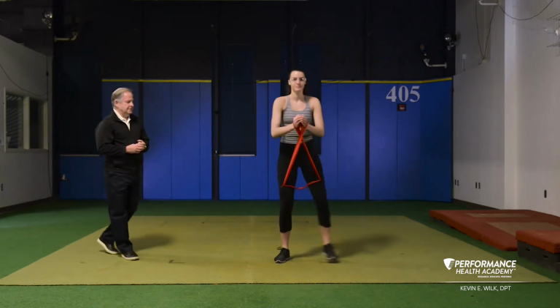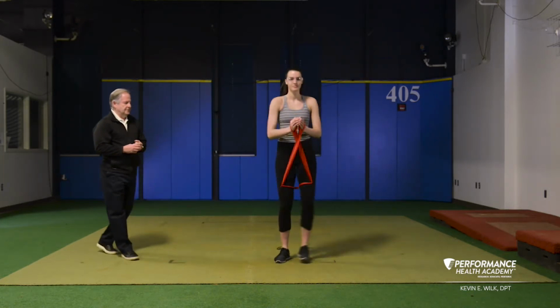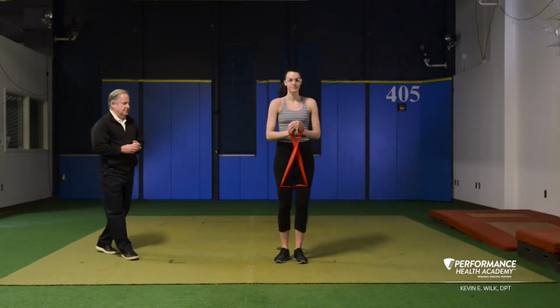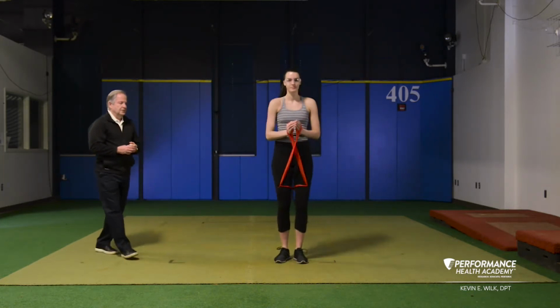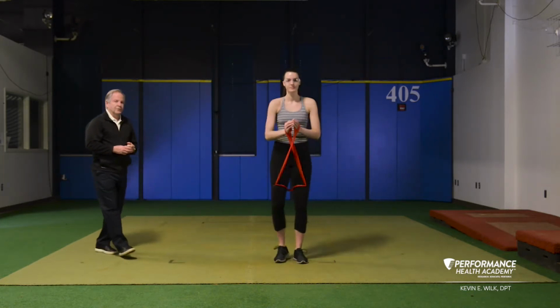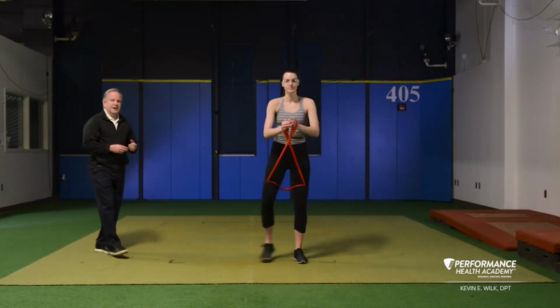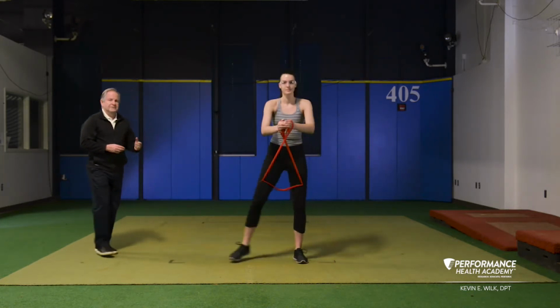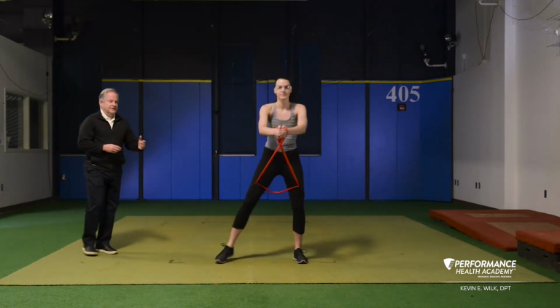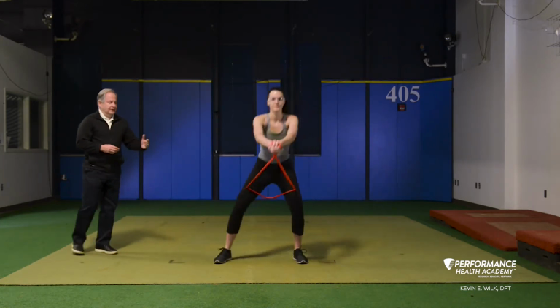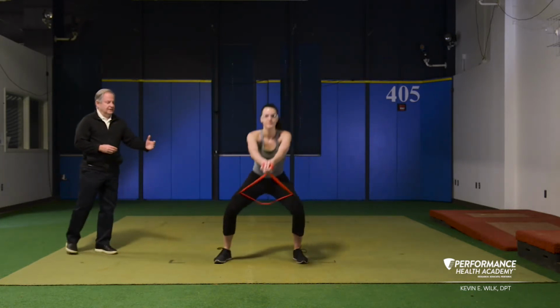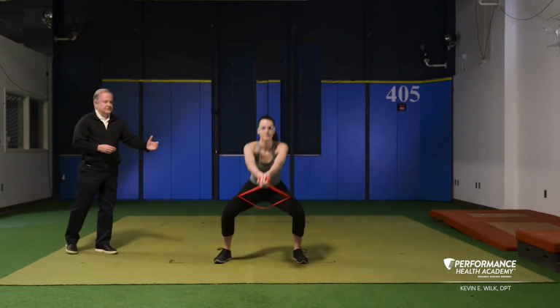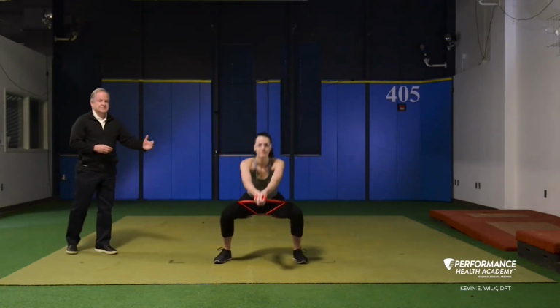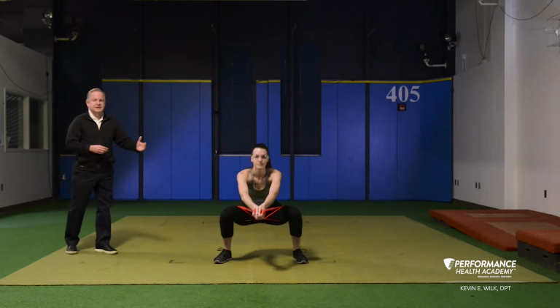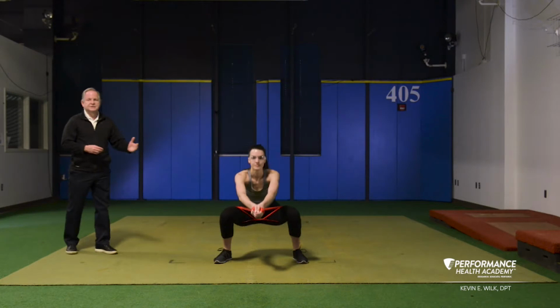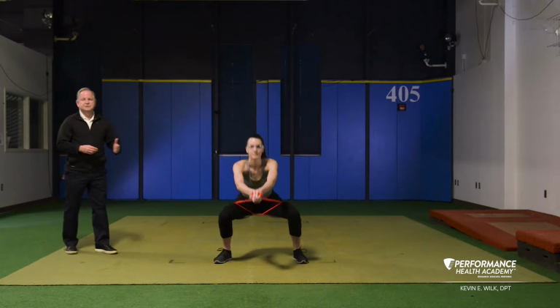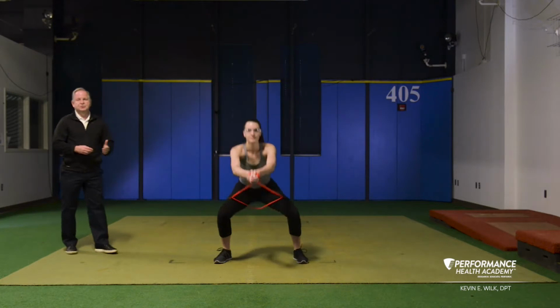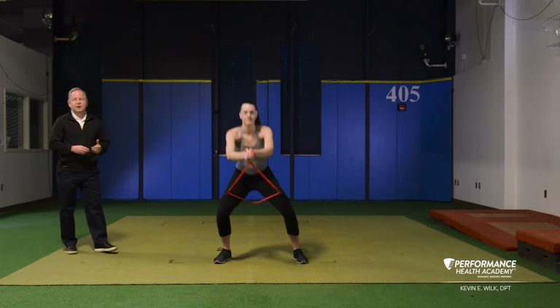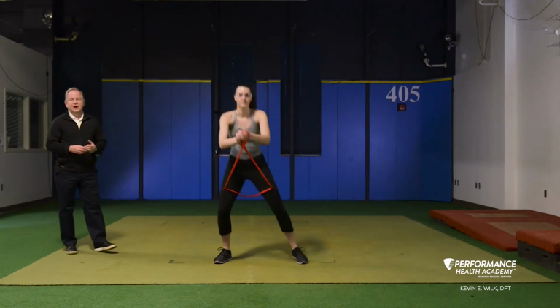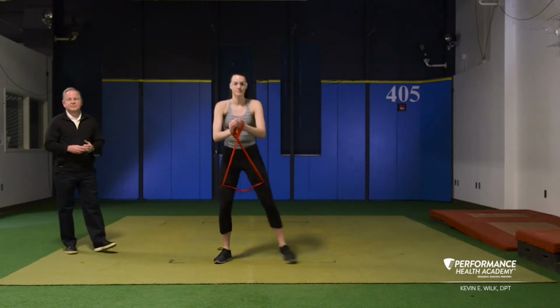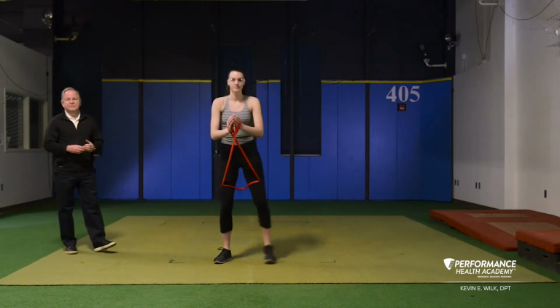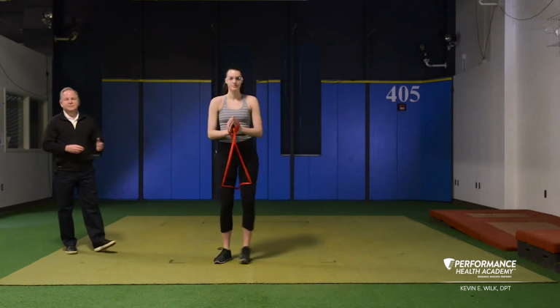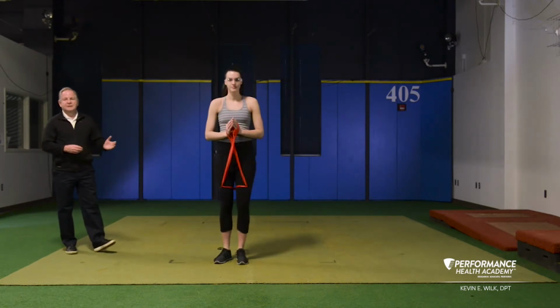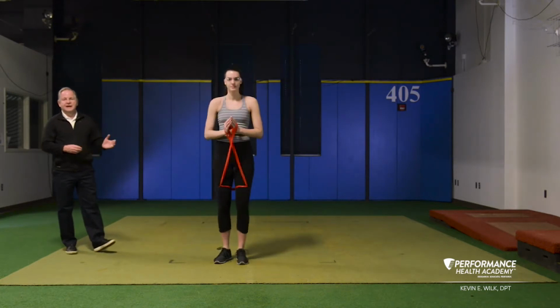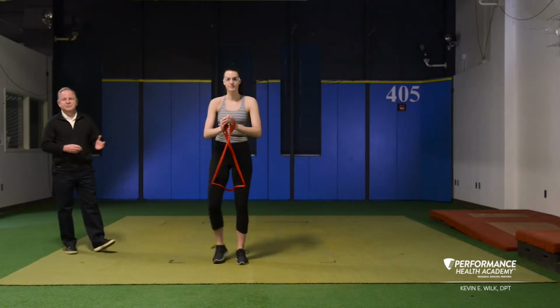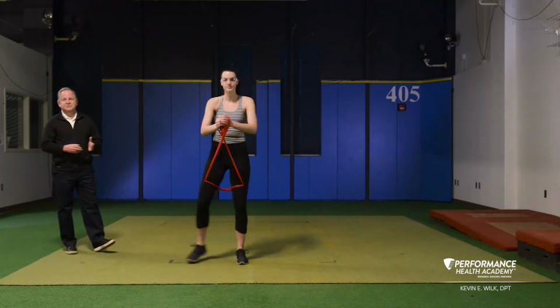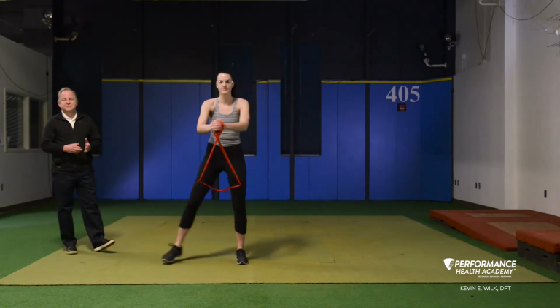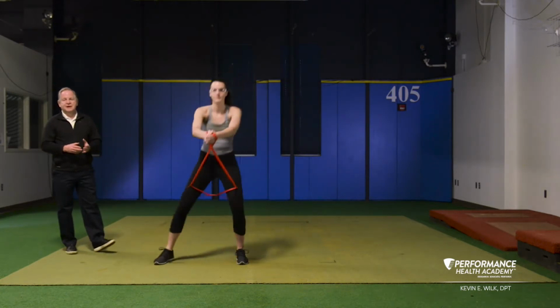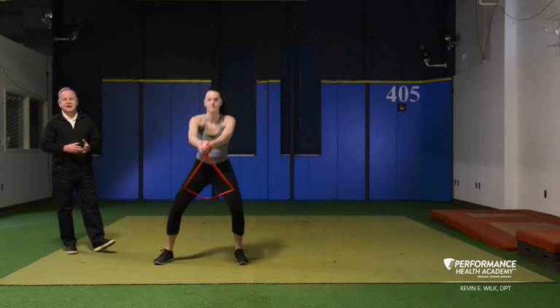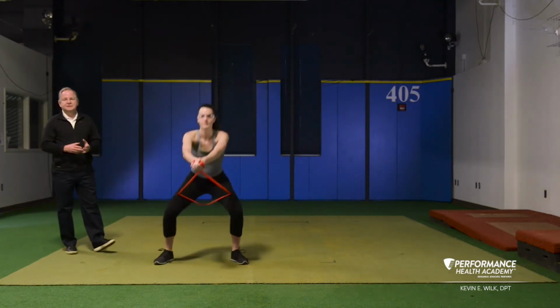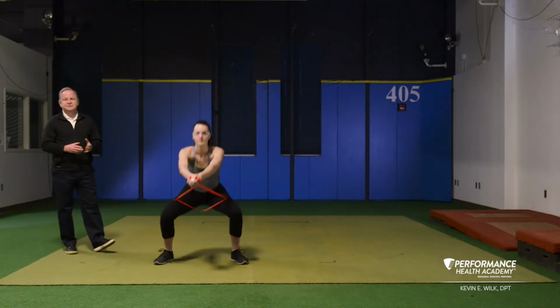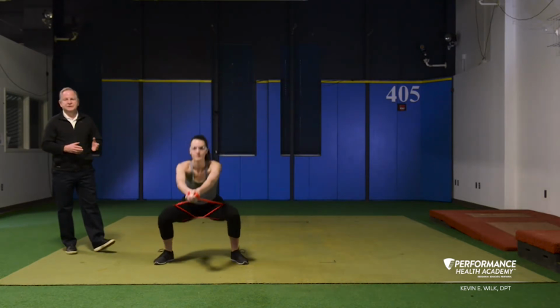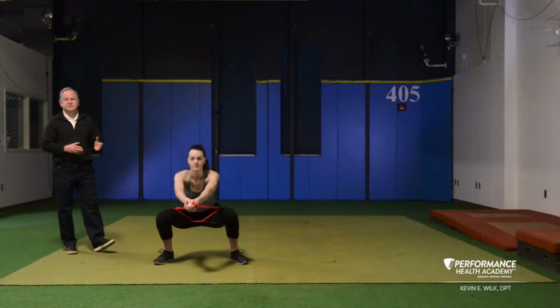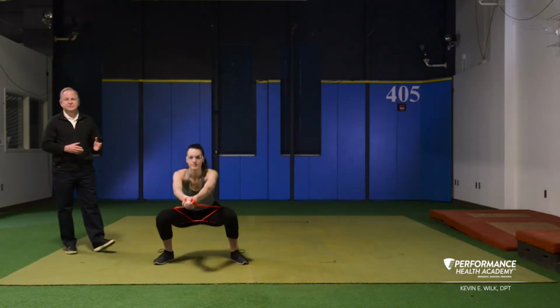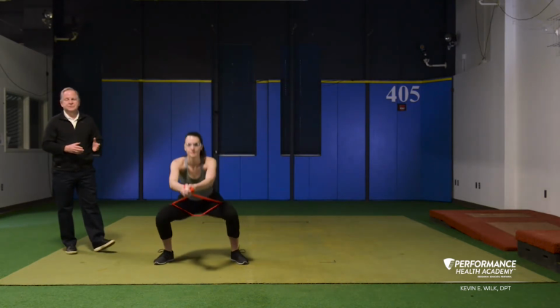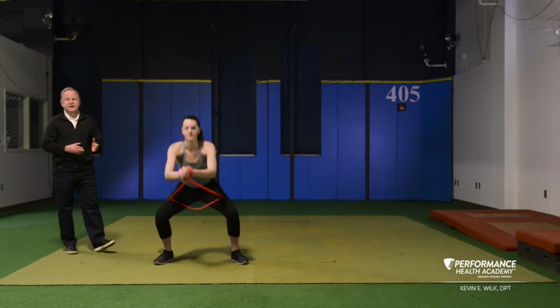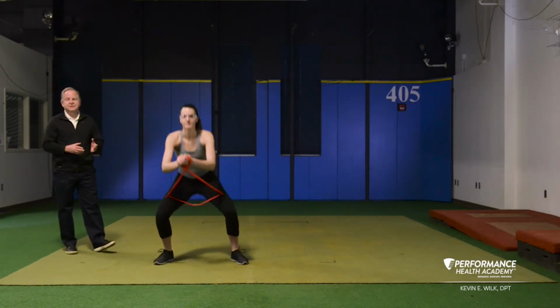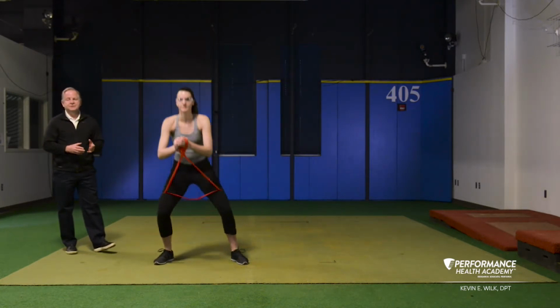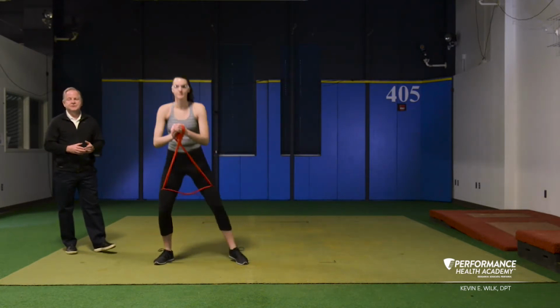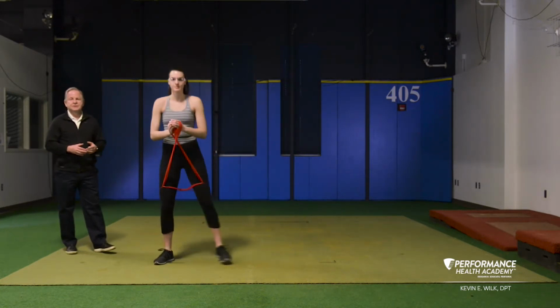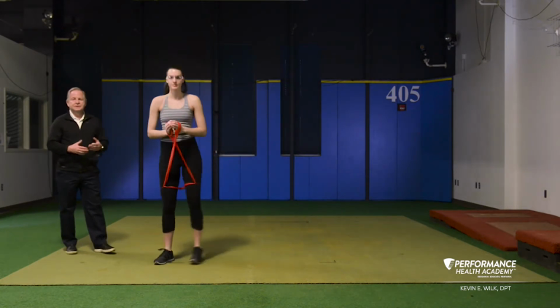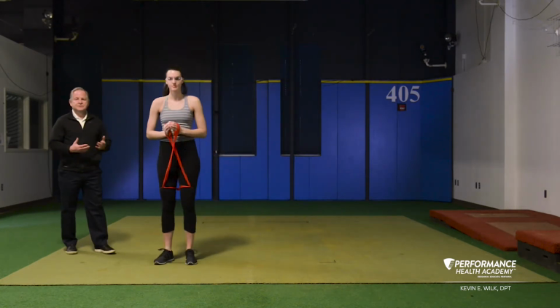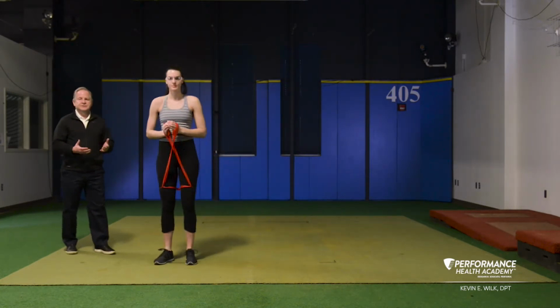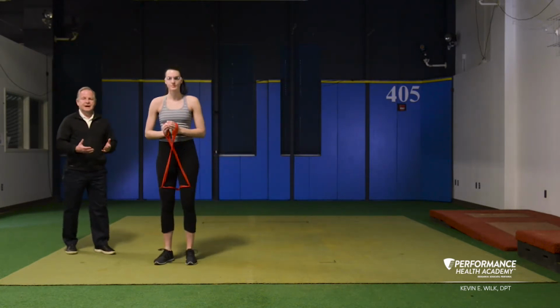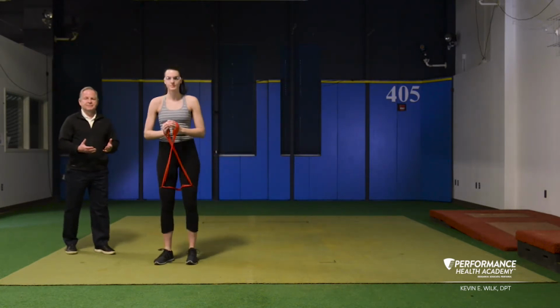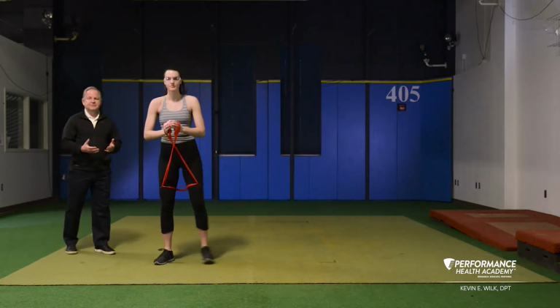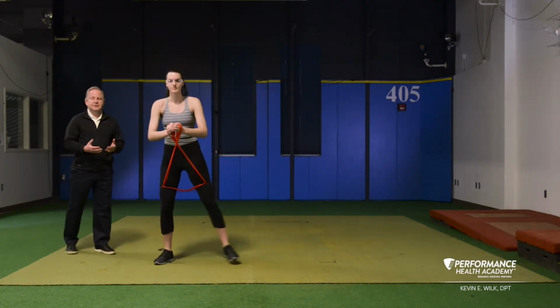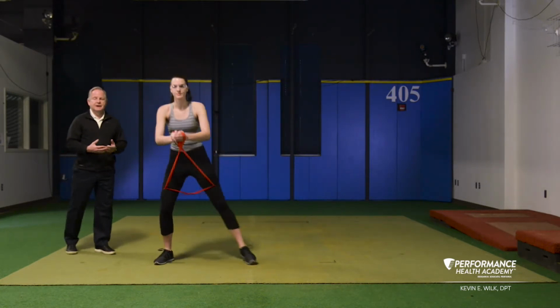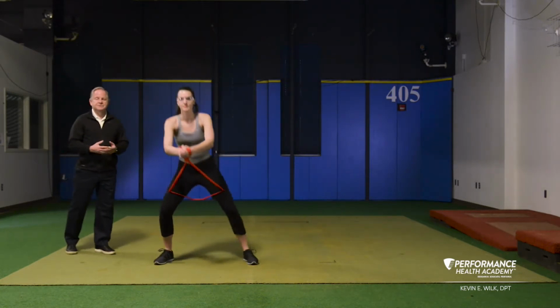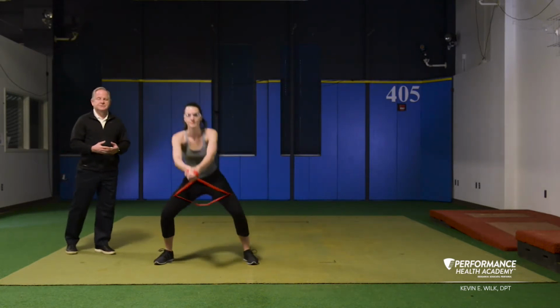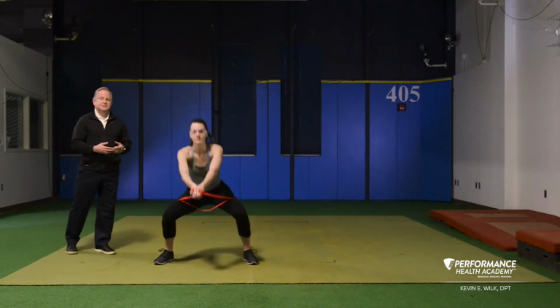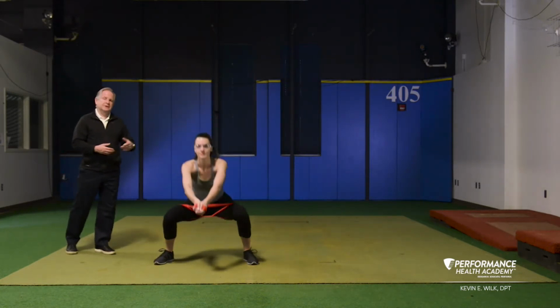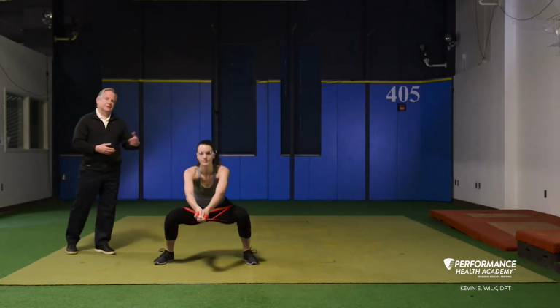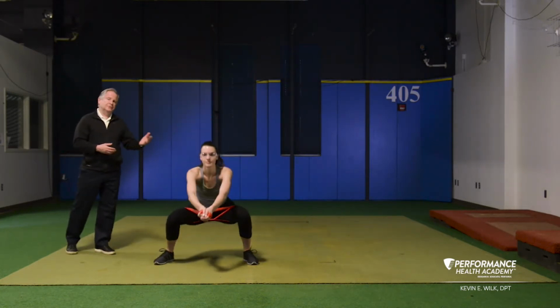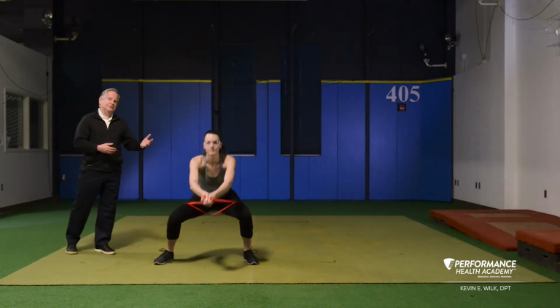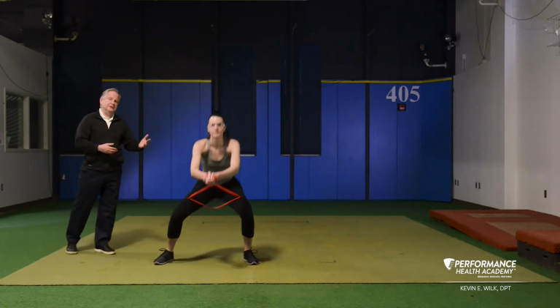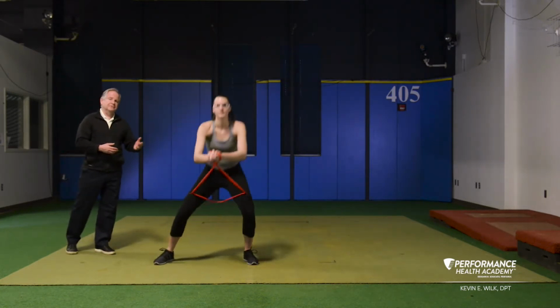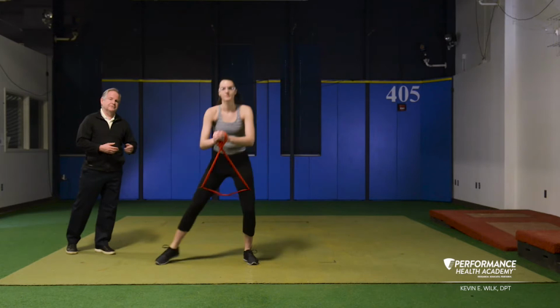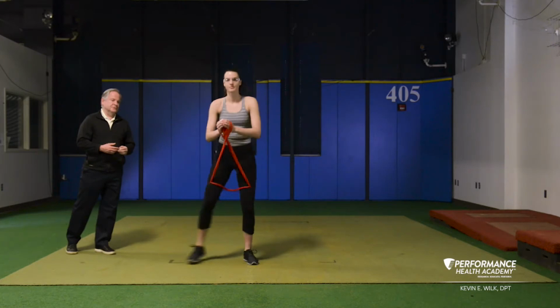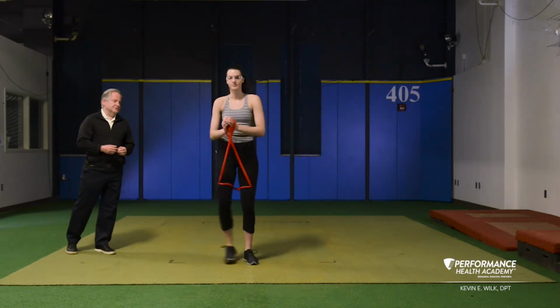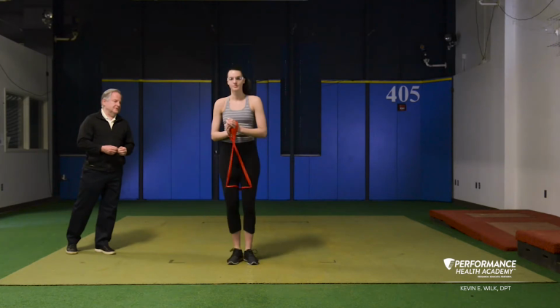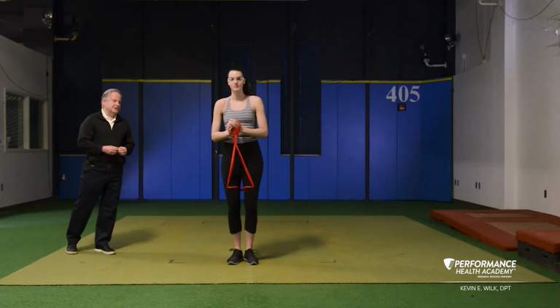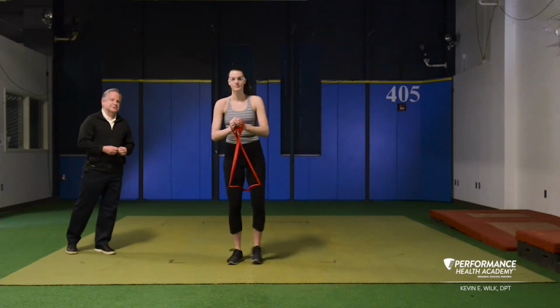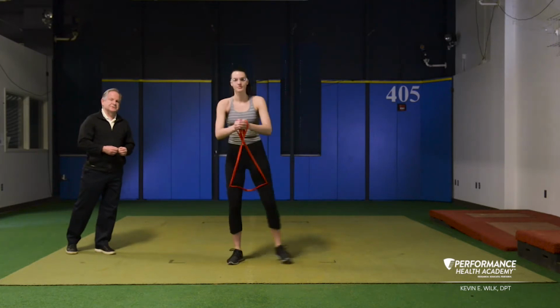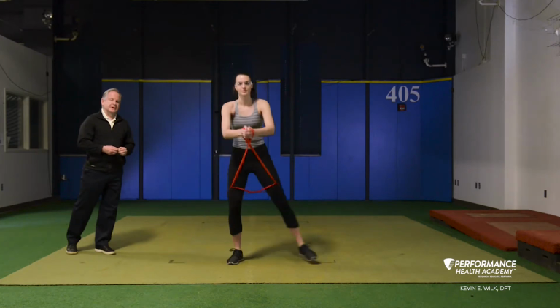We advocate 10 to 12 lateral slides in each direction, stop and rest, and repeat for a second set.